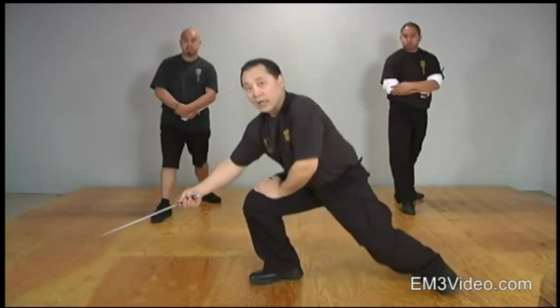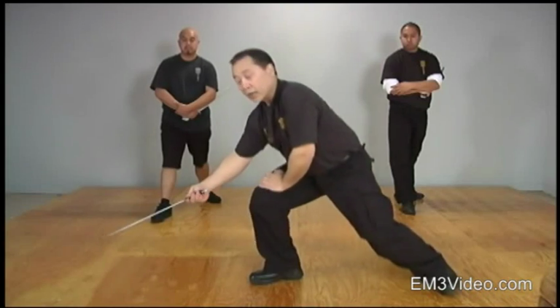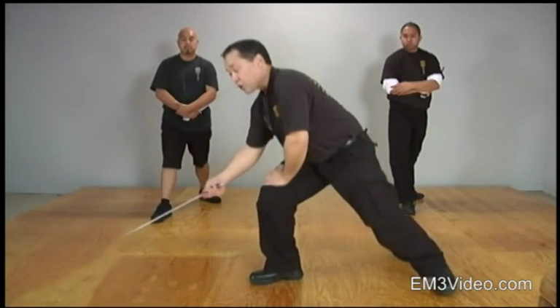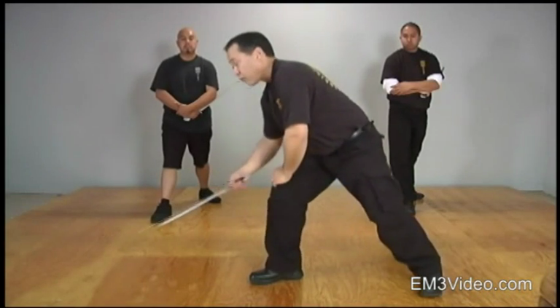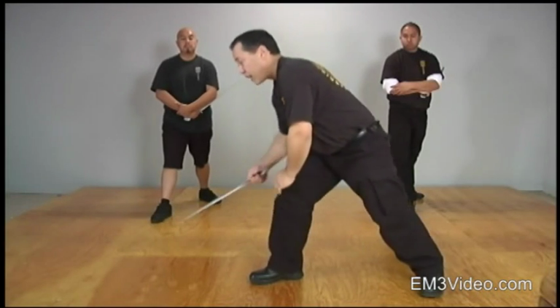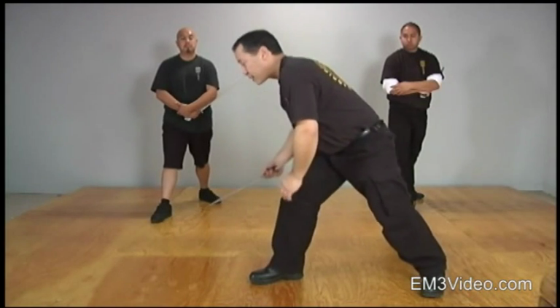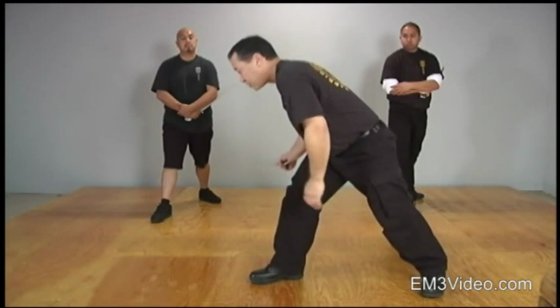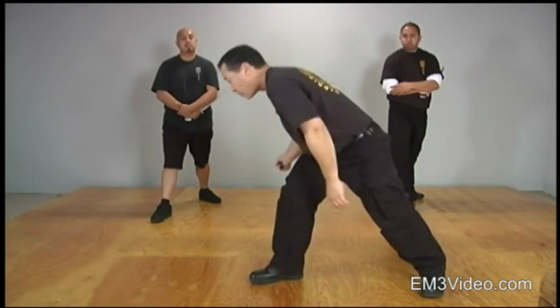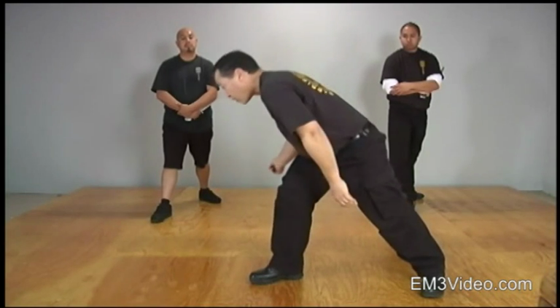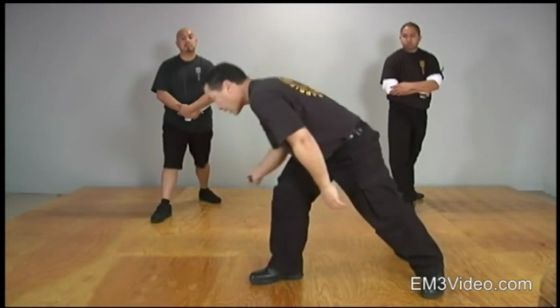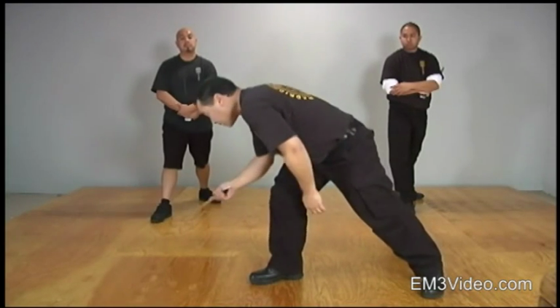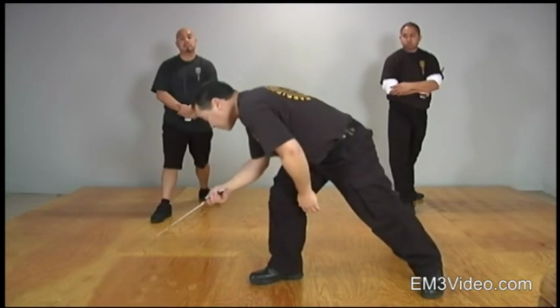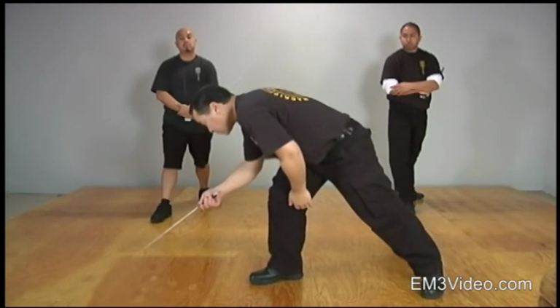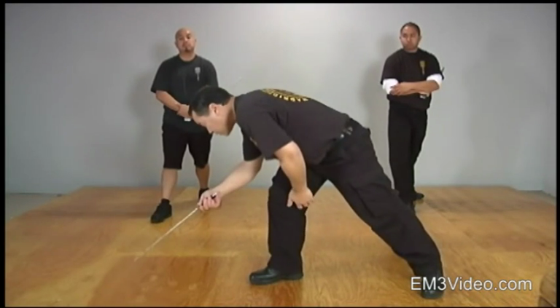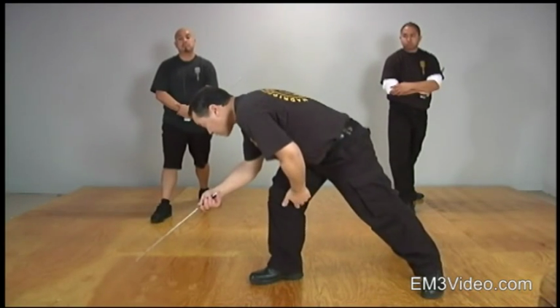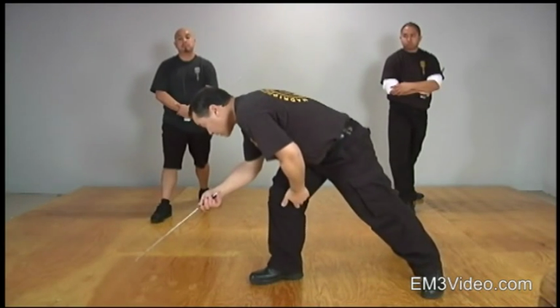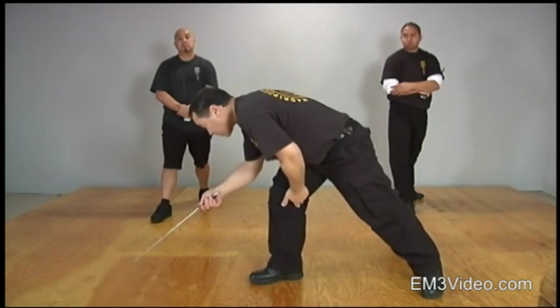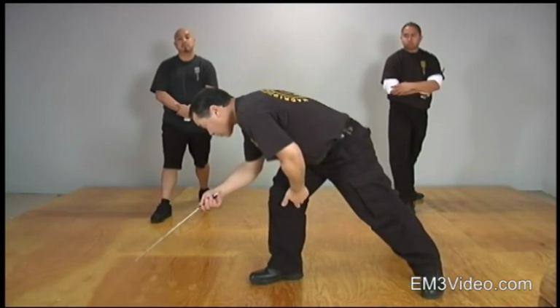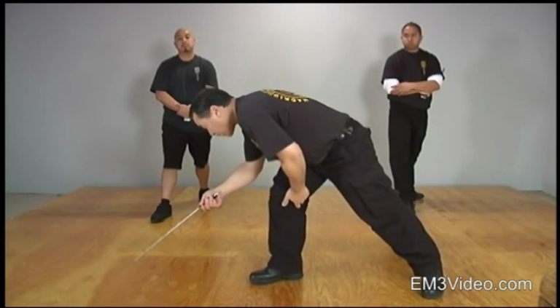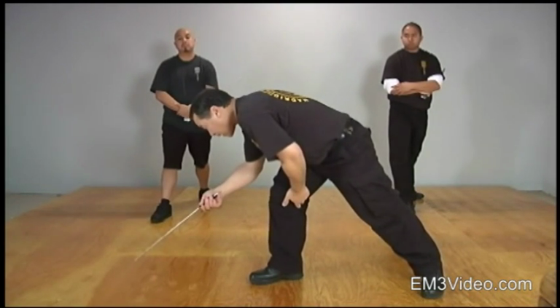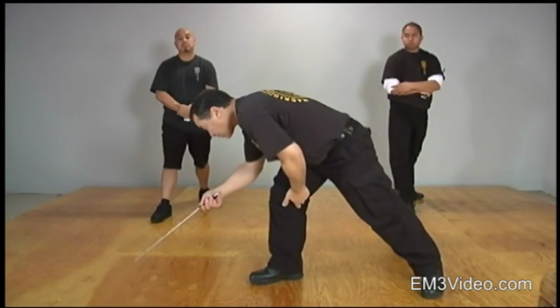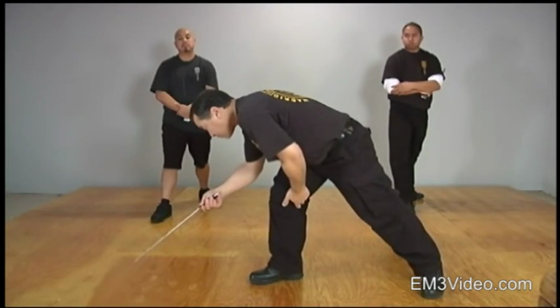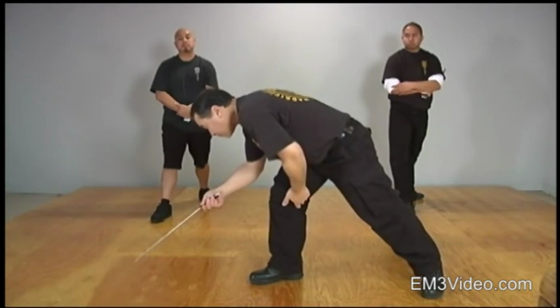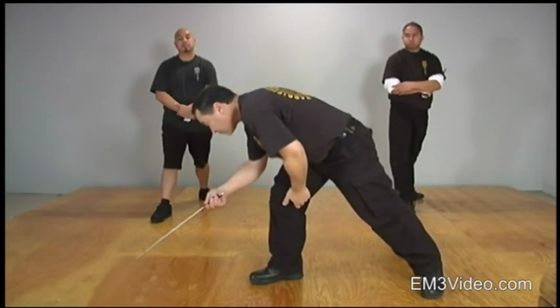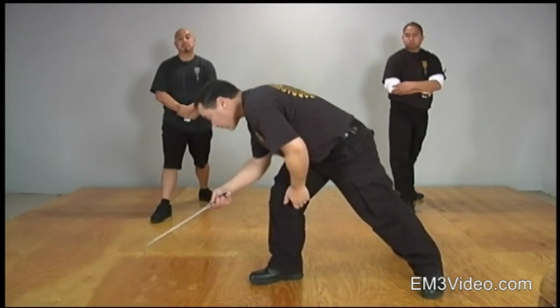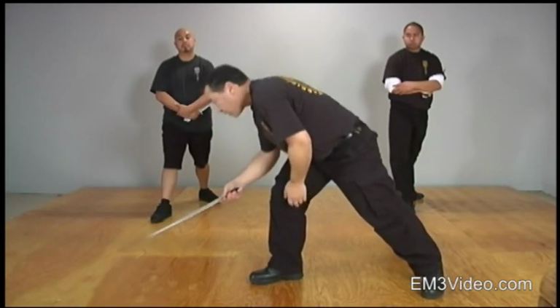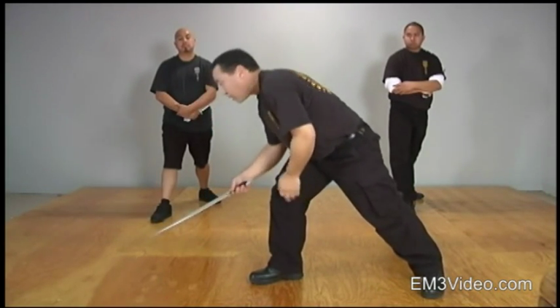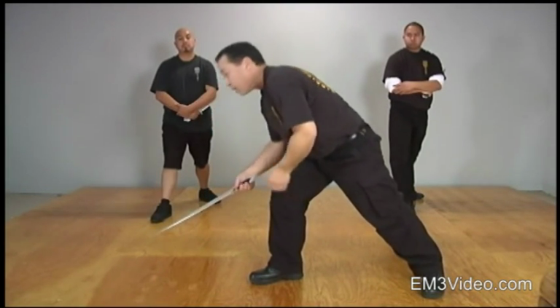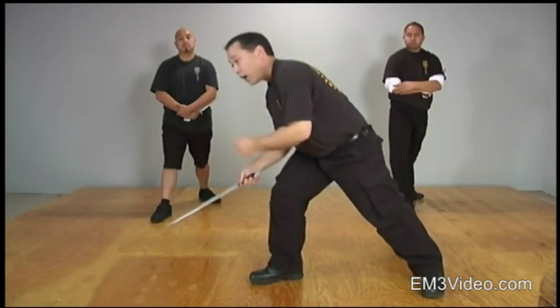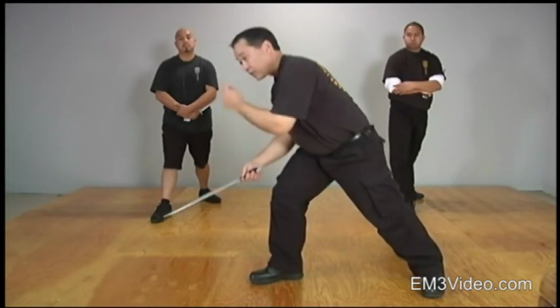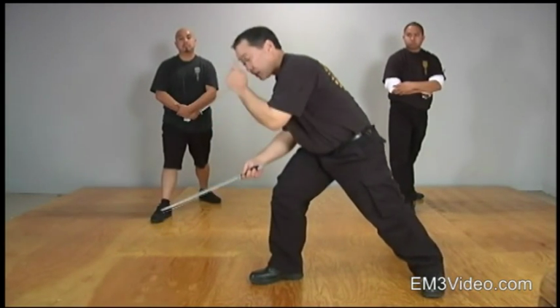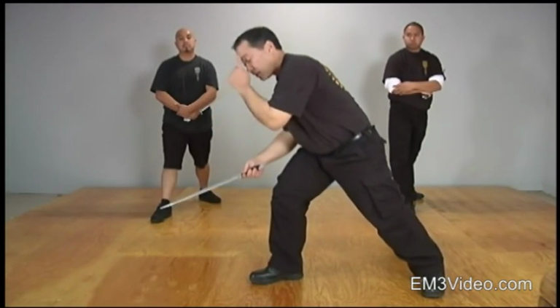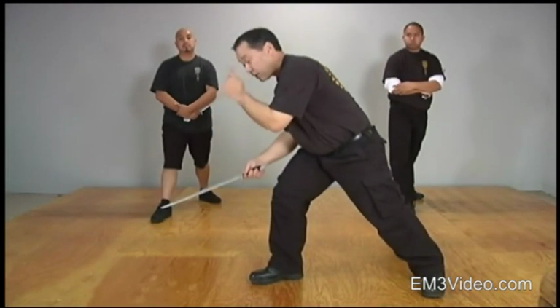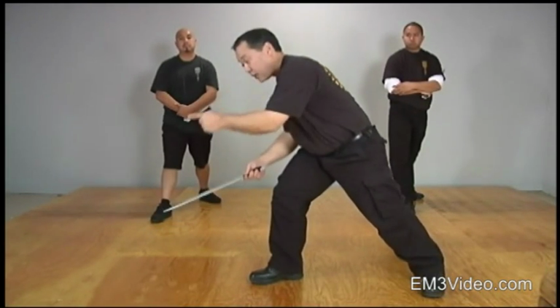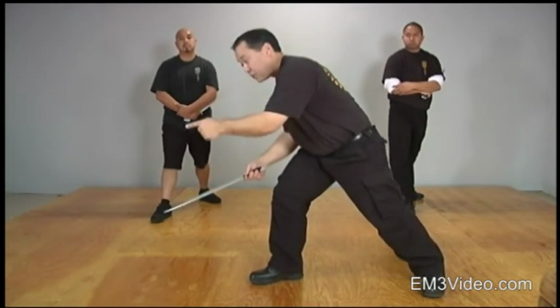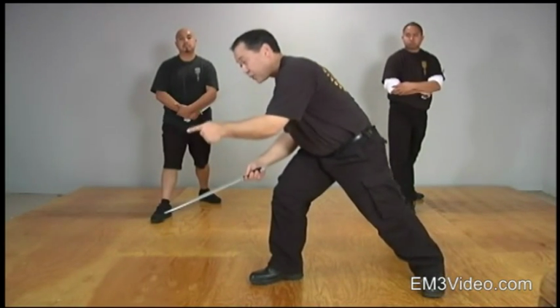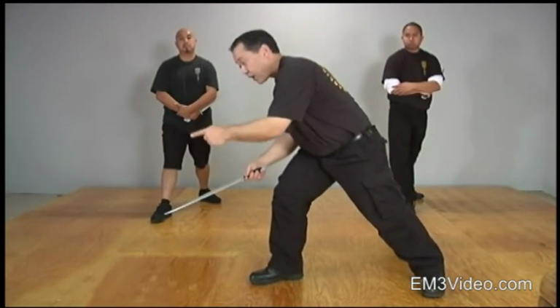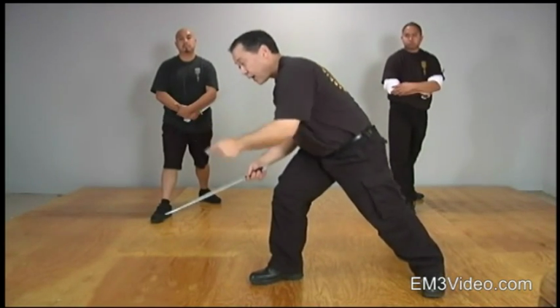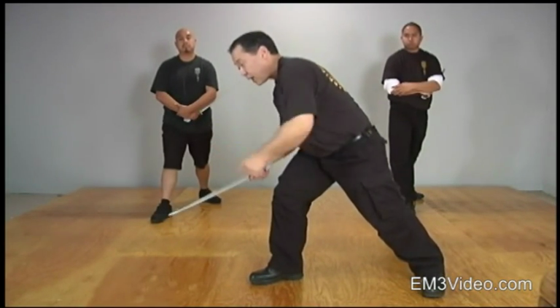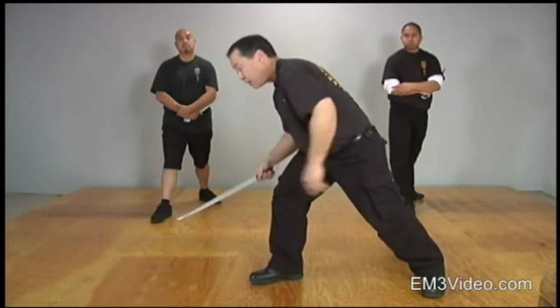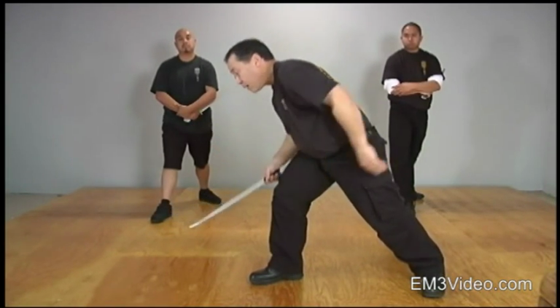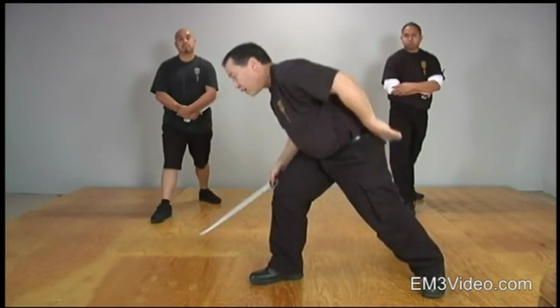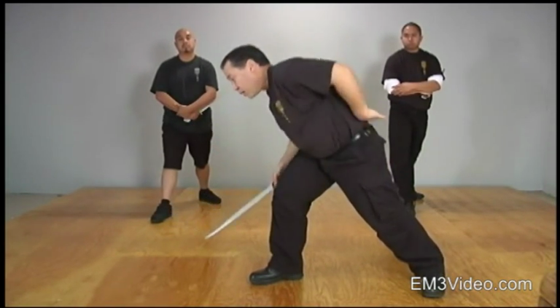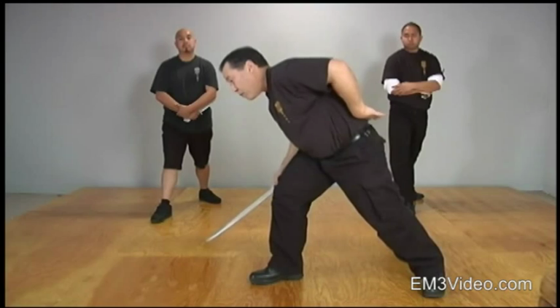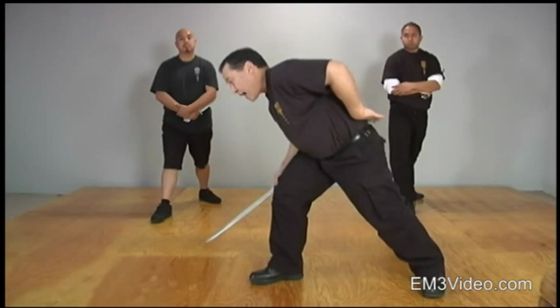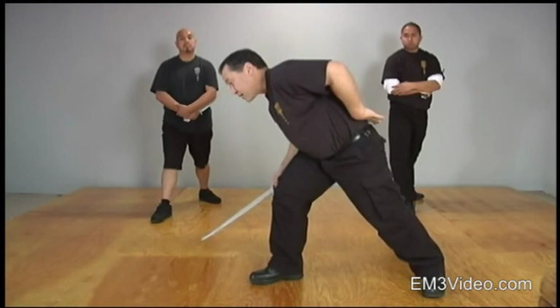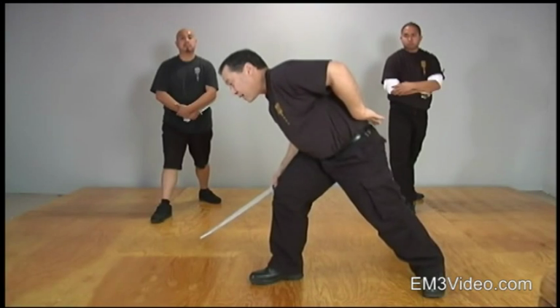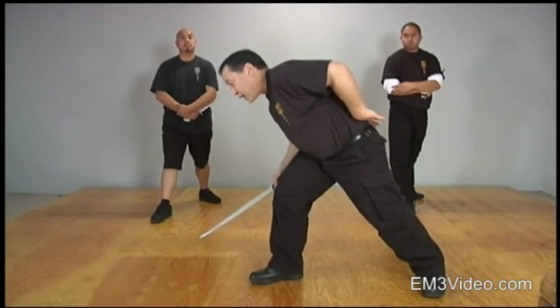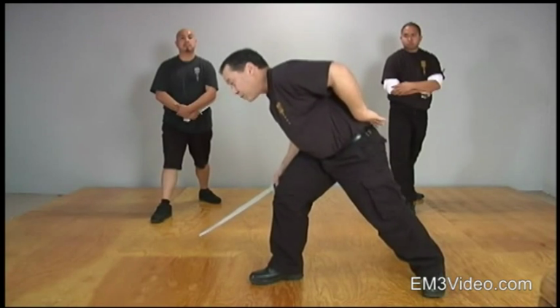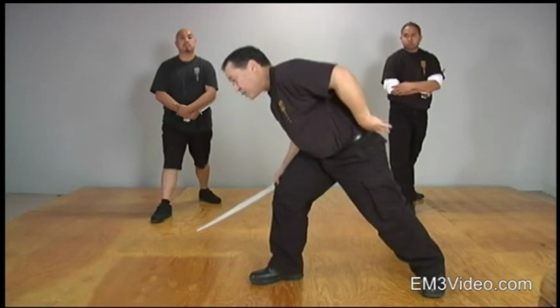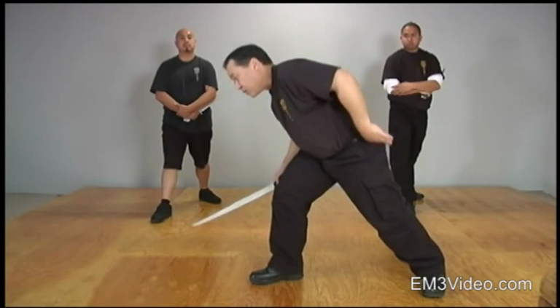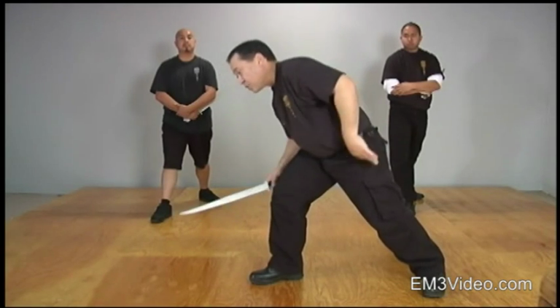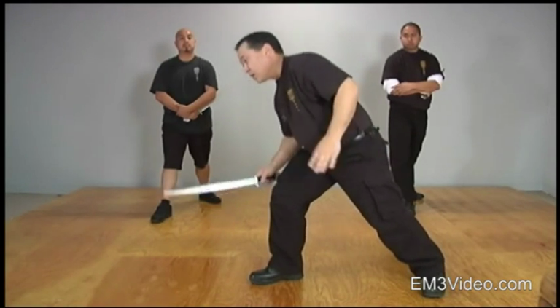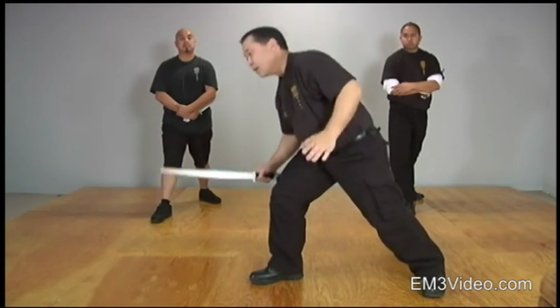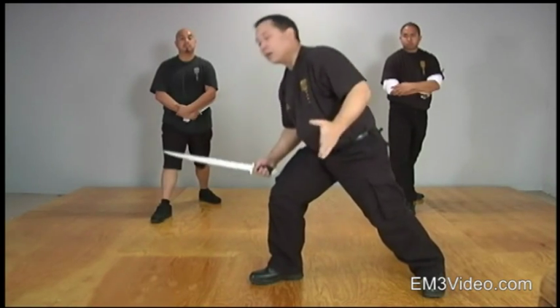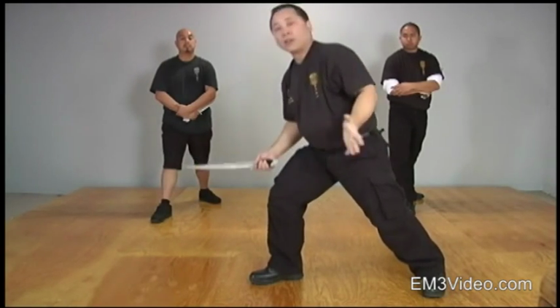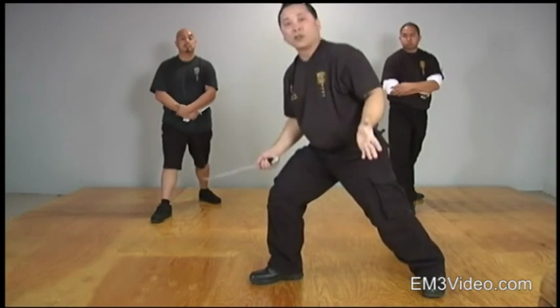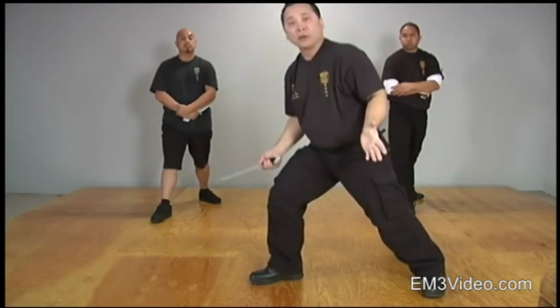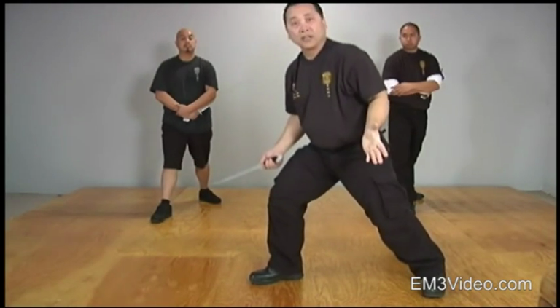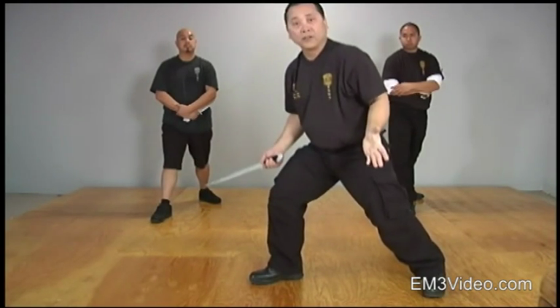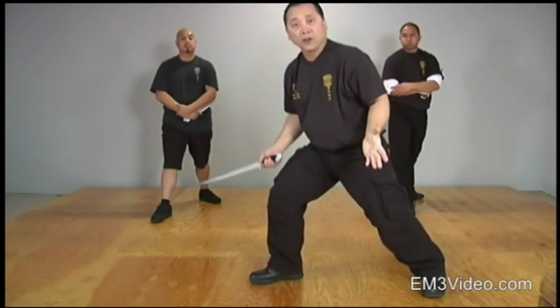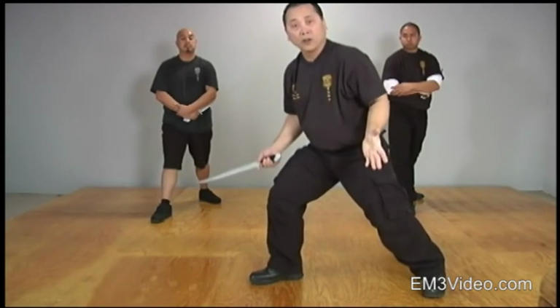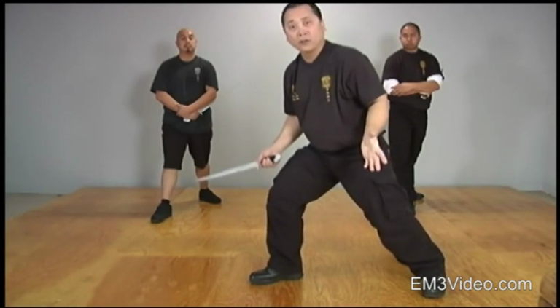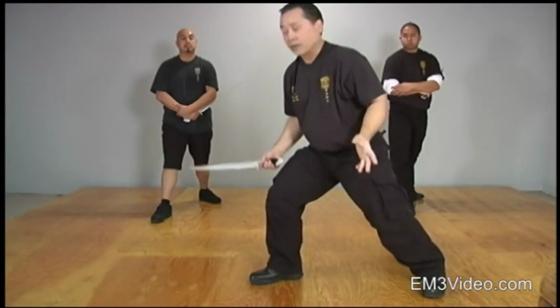The incorrect way is to go like this. Obviously you're leading with your head, the back is out of position, and you're ready to fall over.